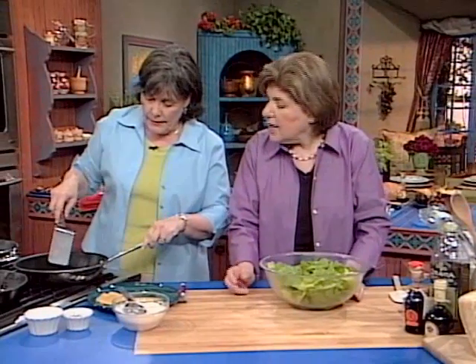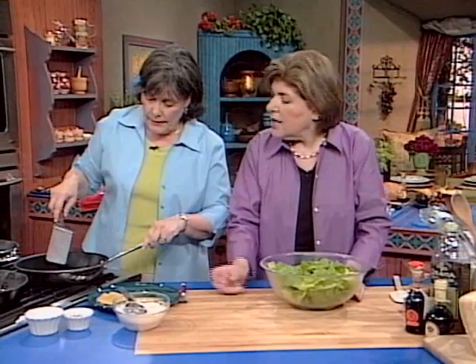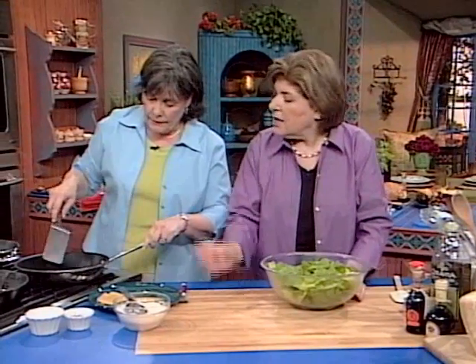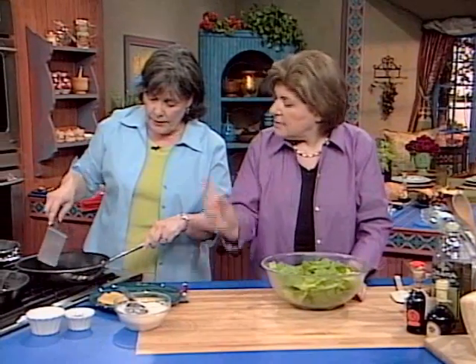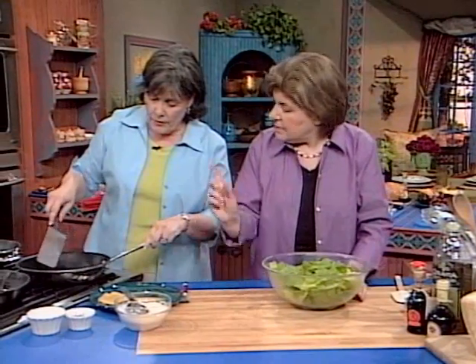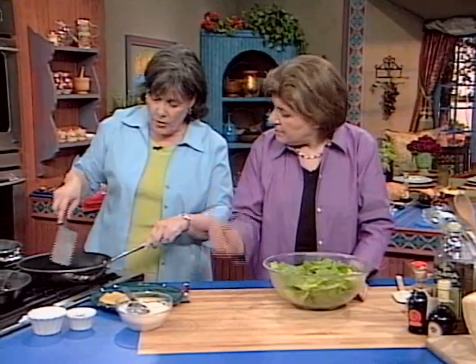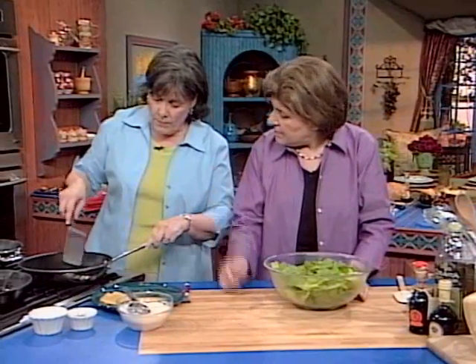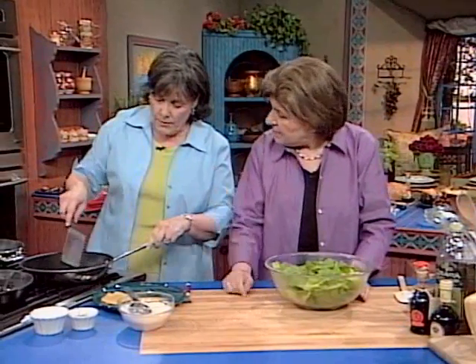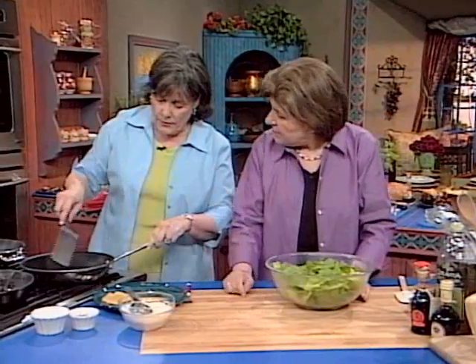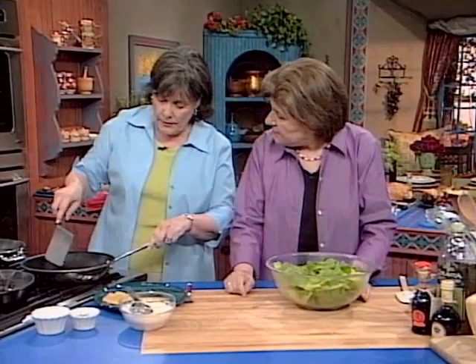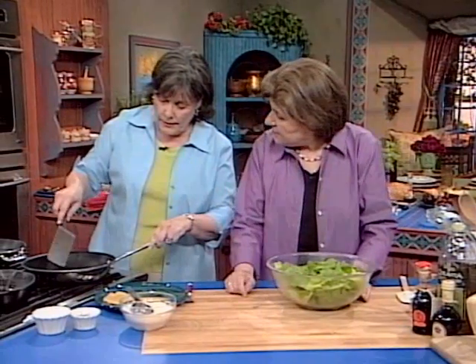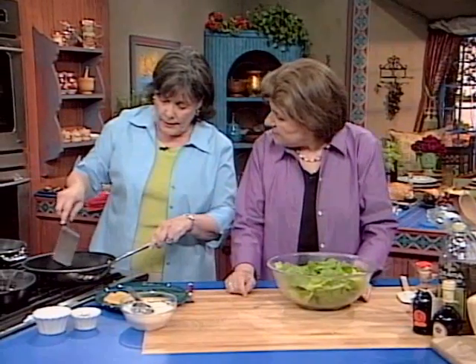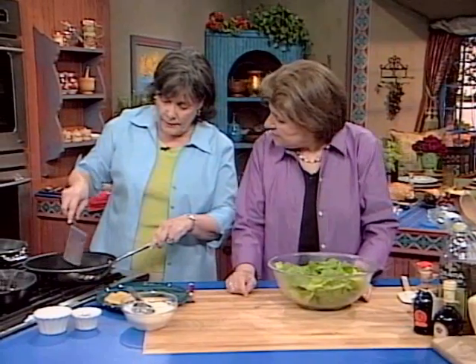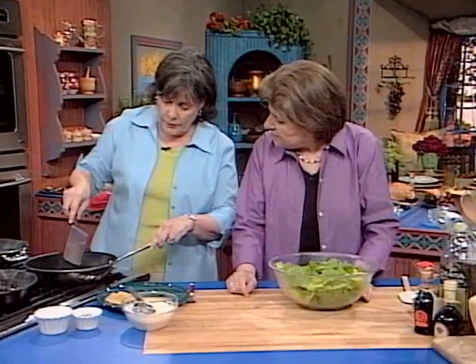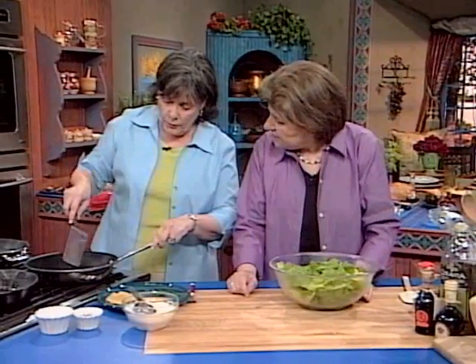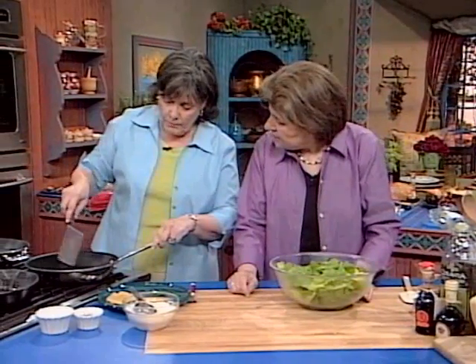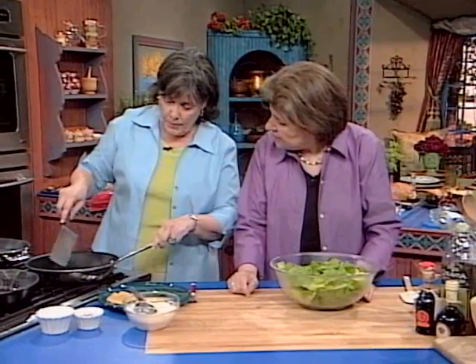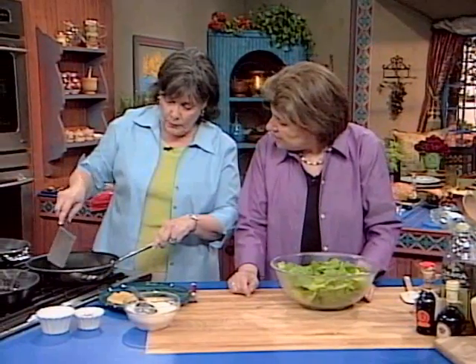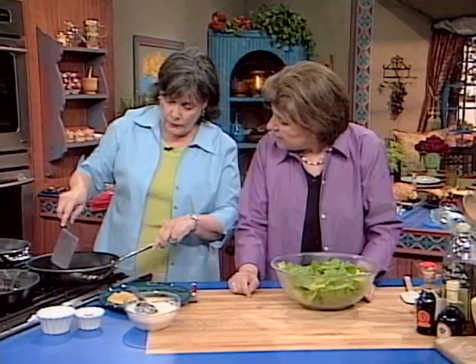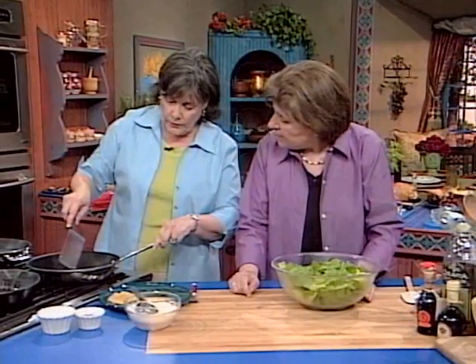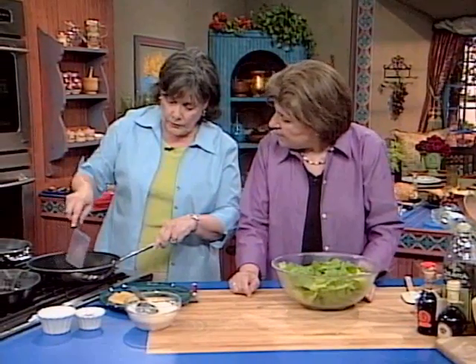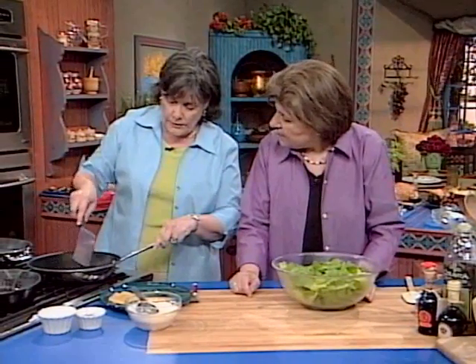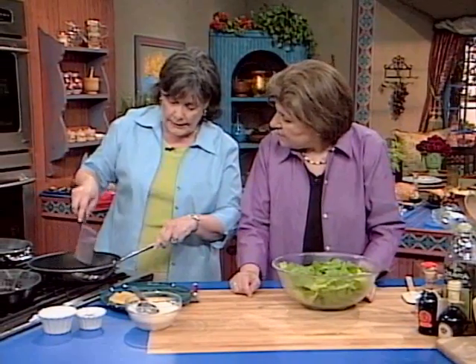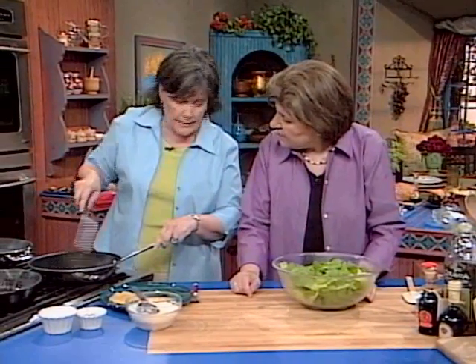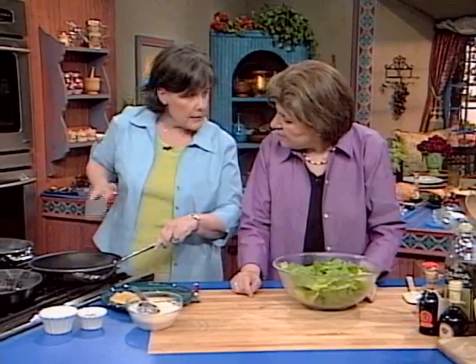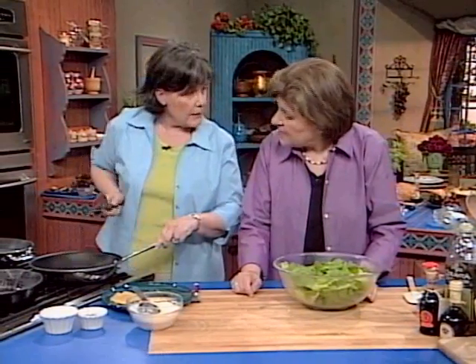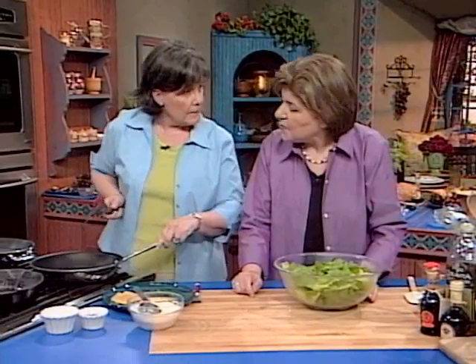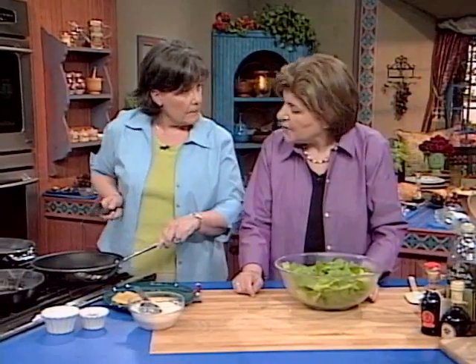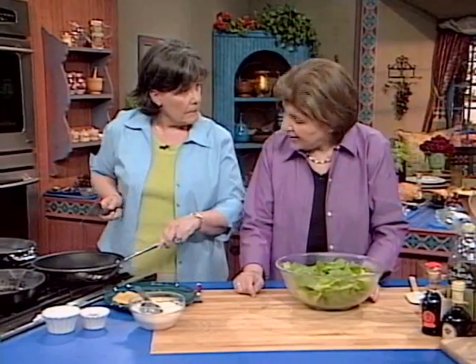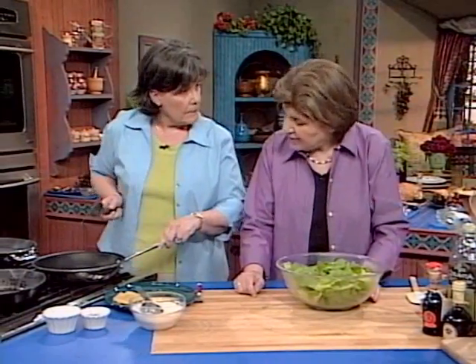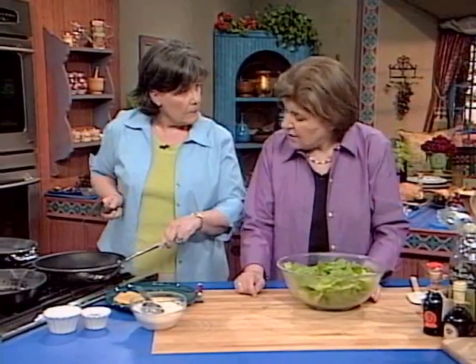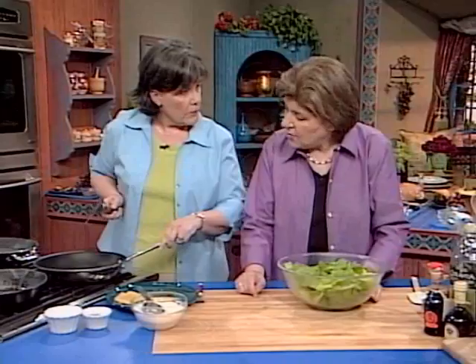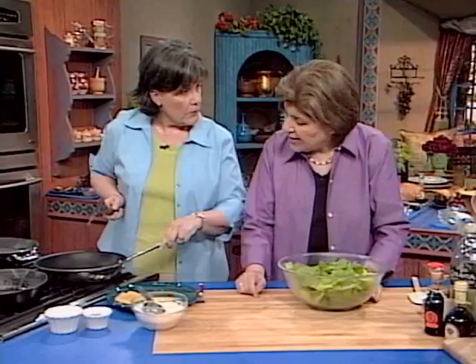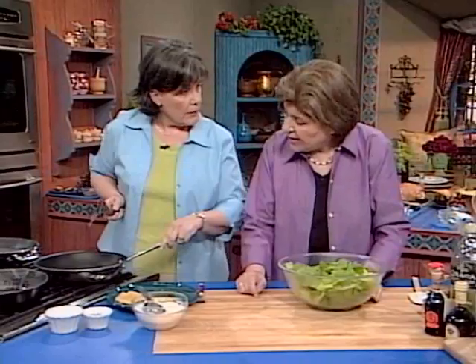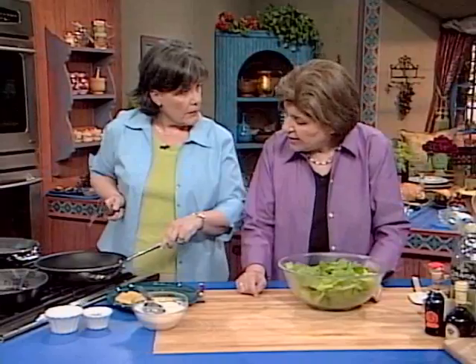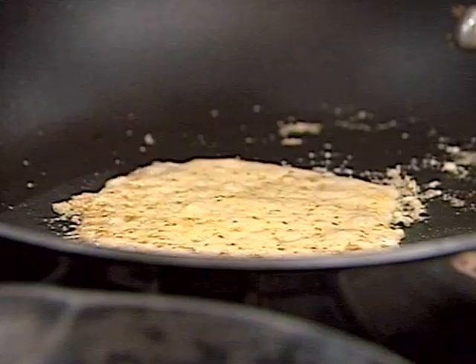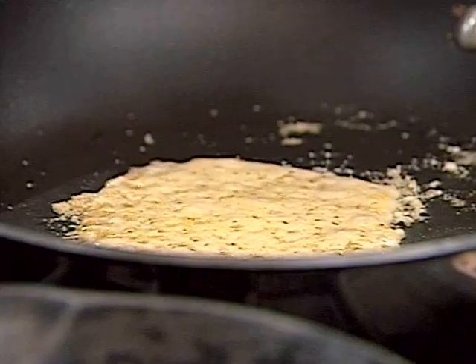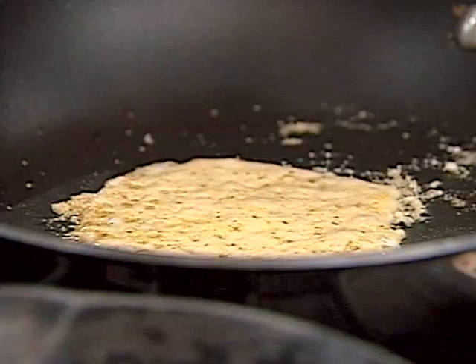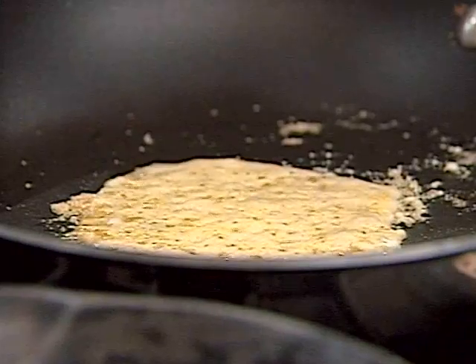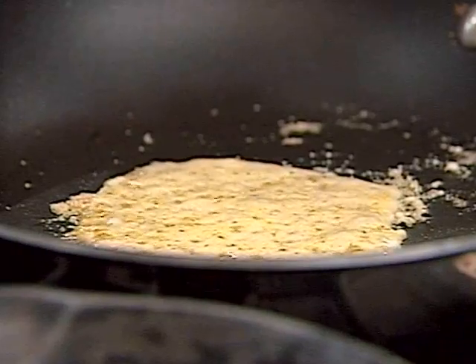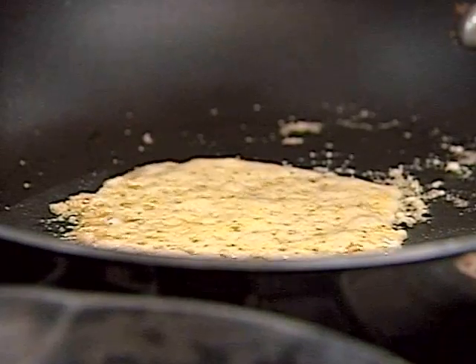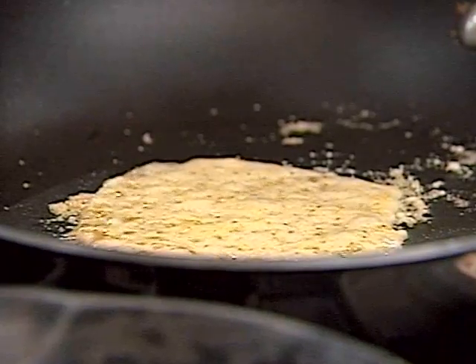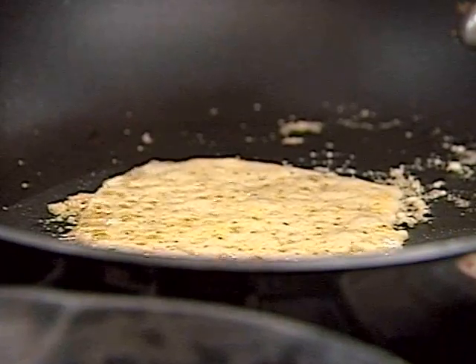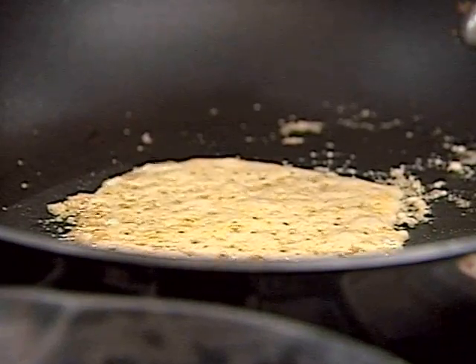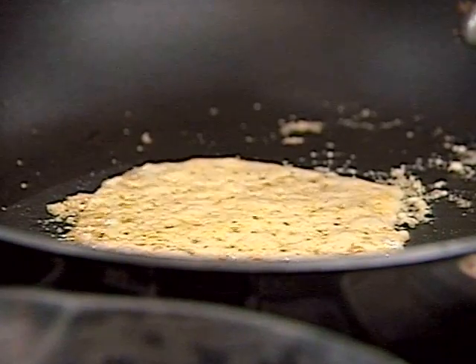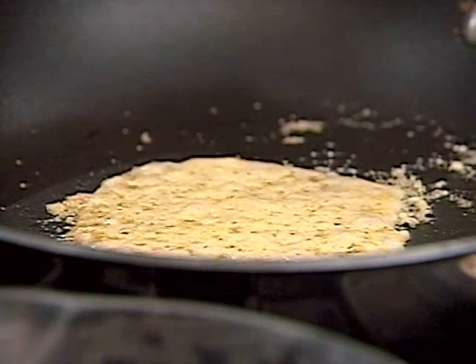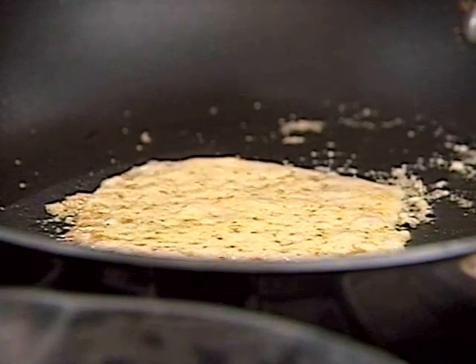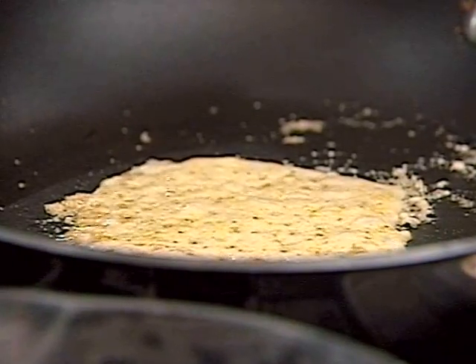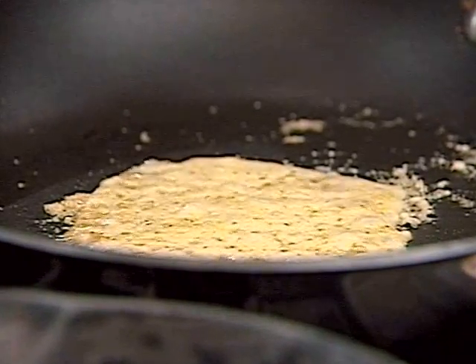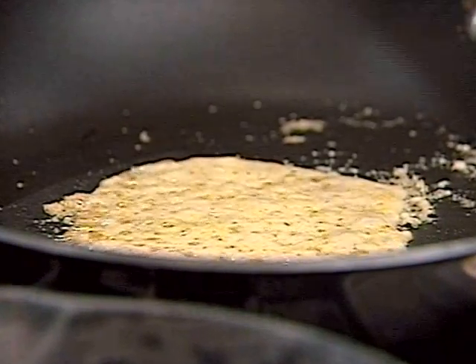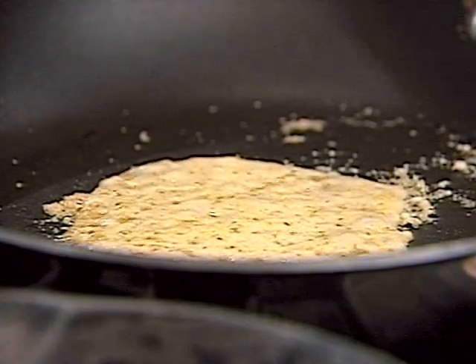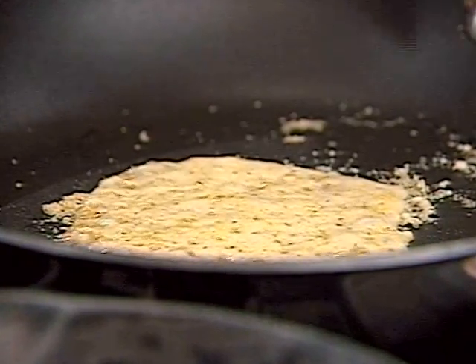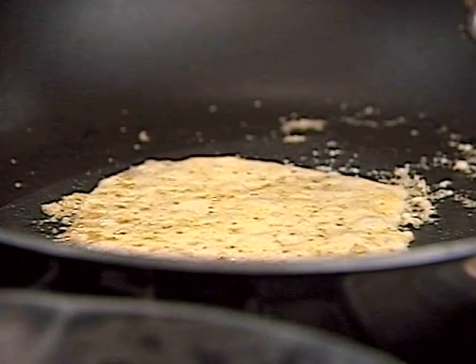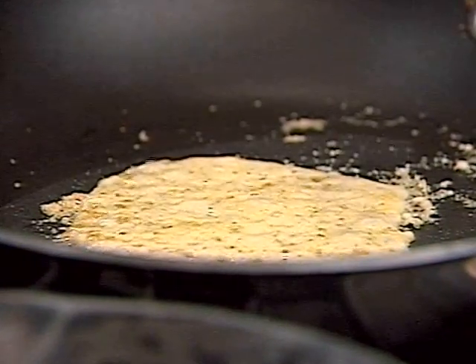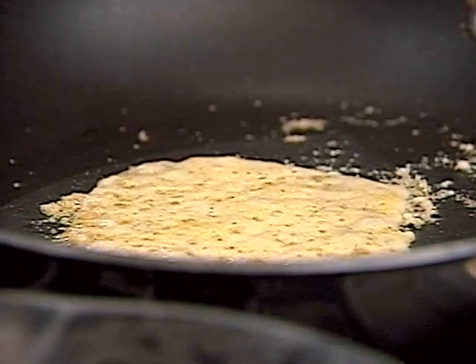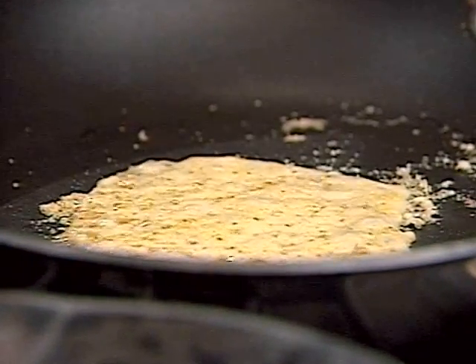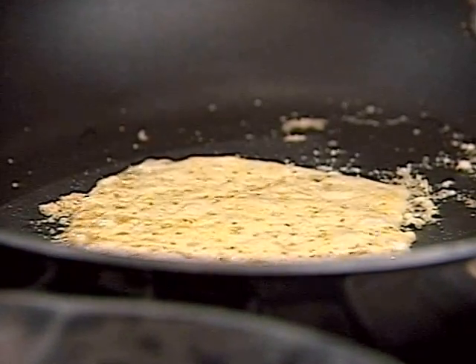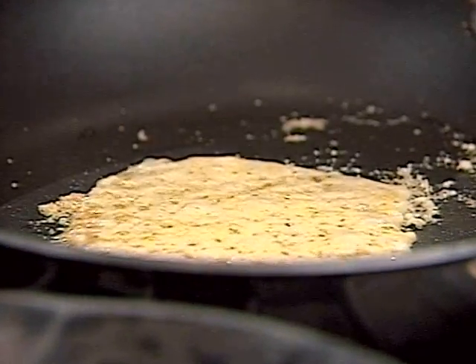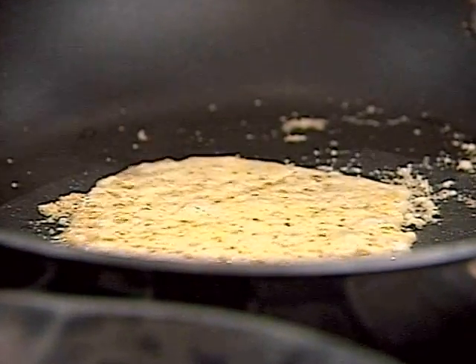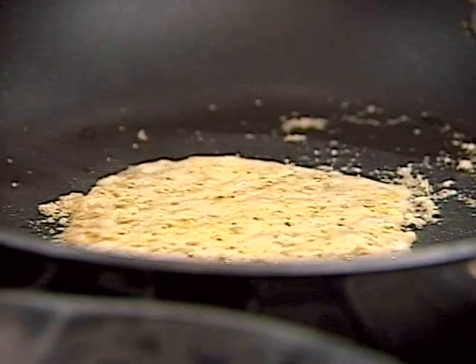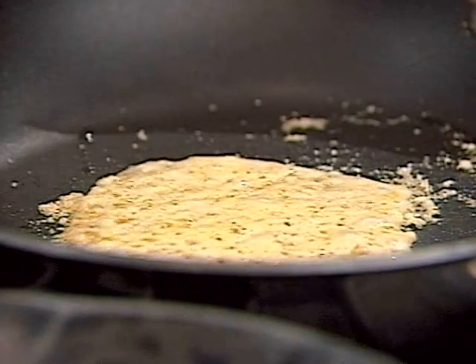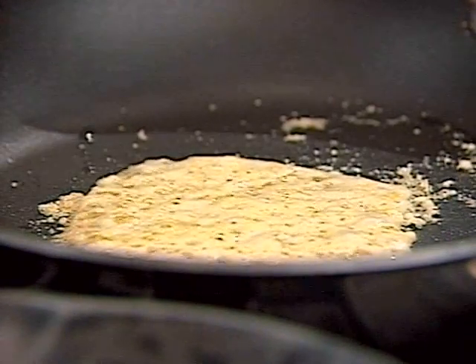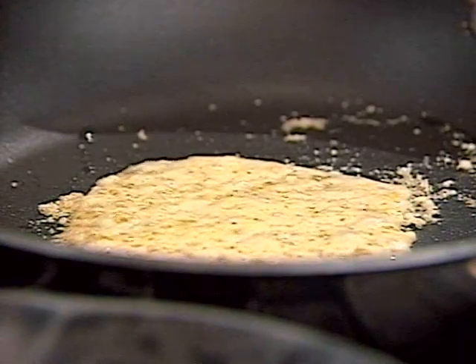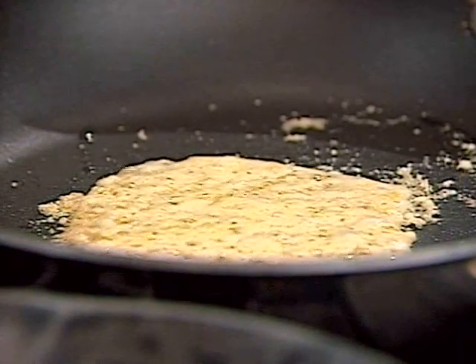I've got it all melted and there are little bubbles — it looks lacy. Is it done? Not yet. You learn this by trial and error.